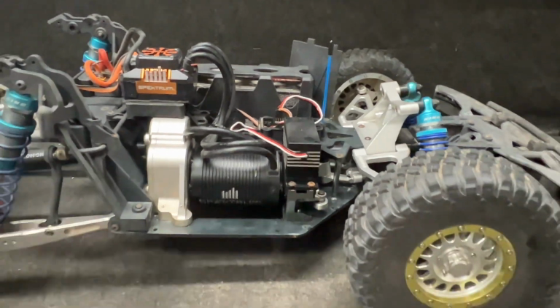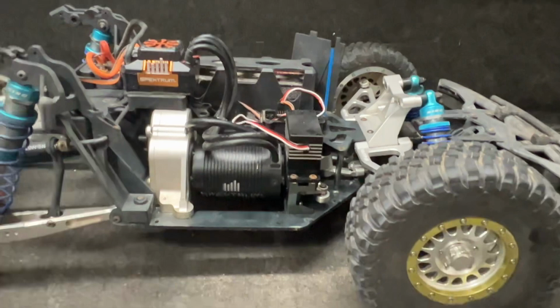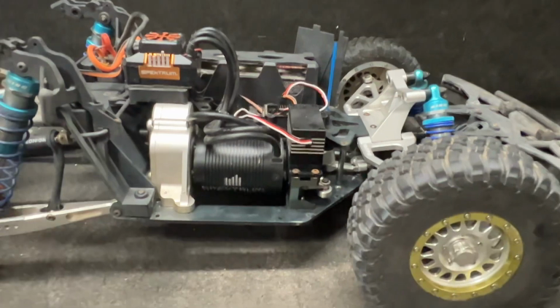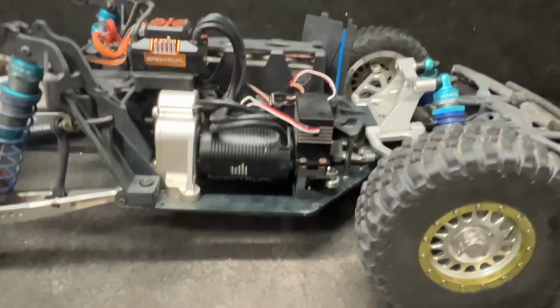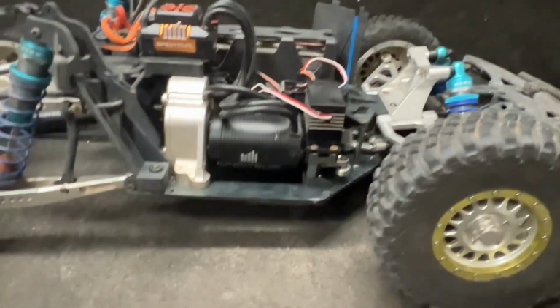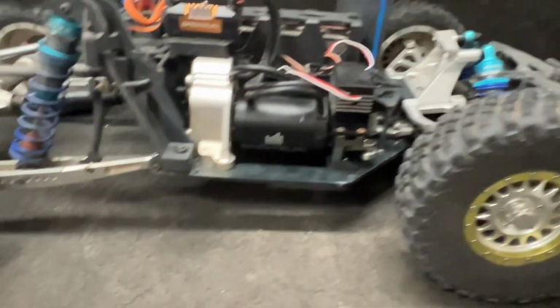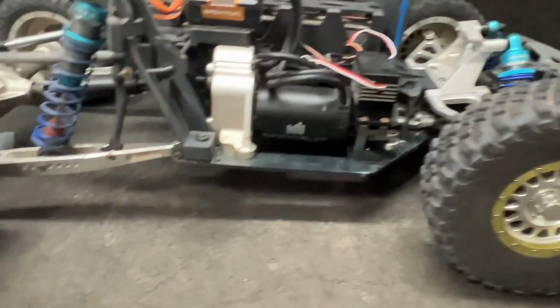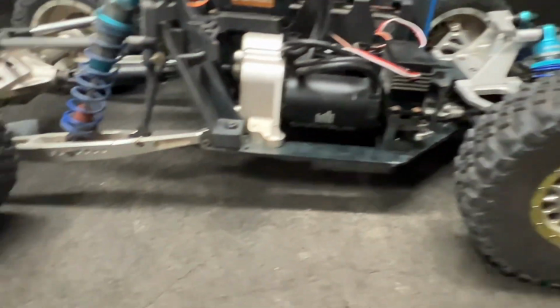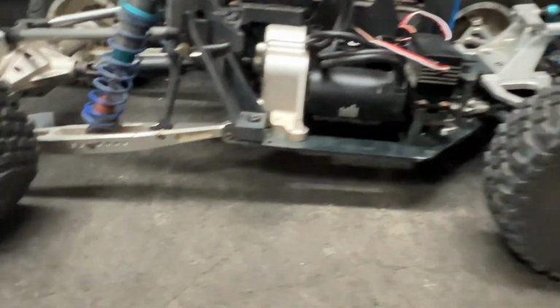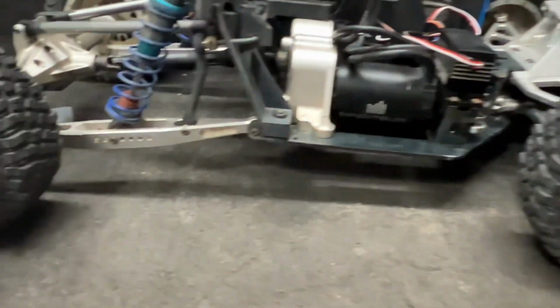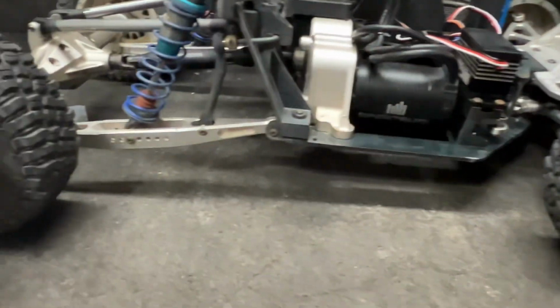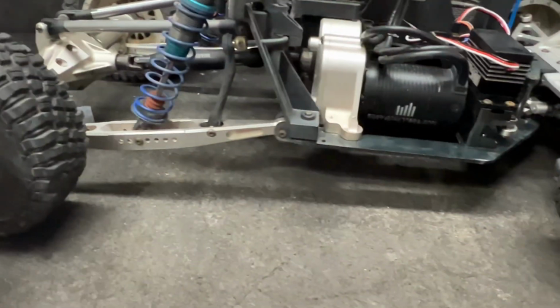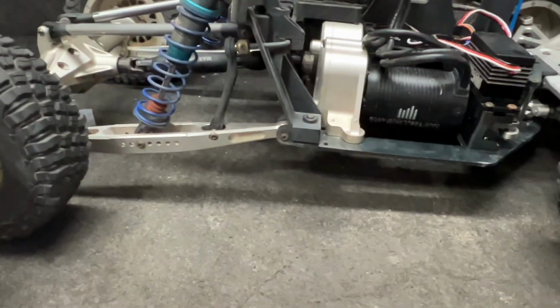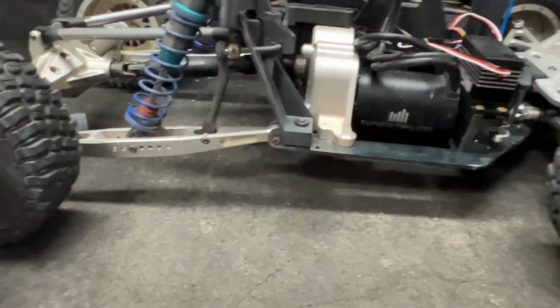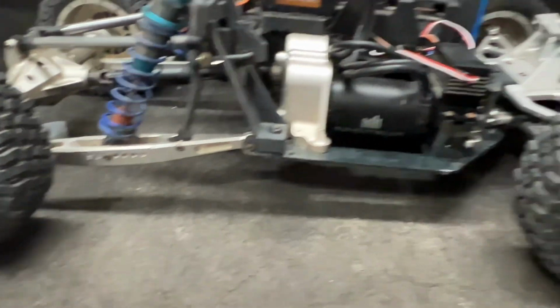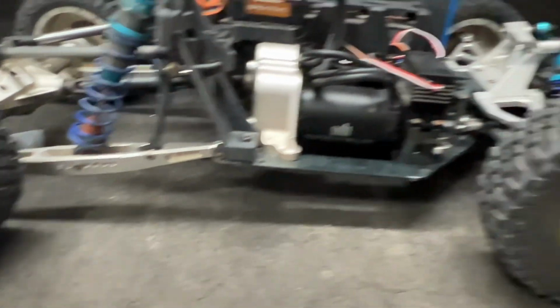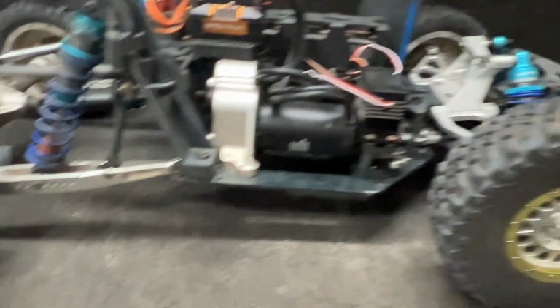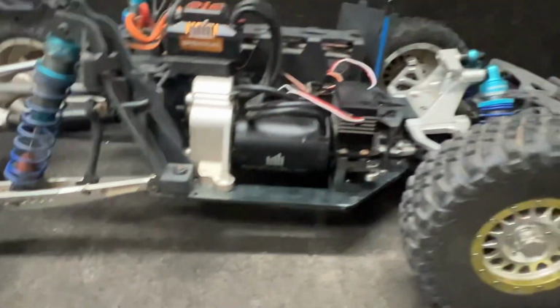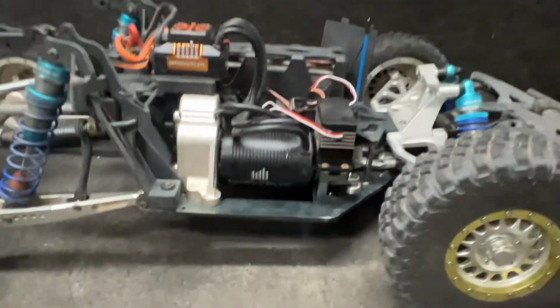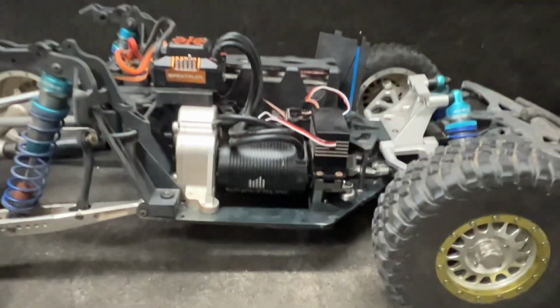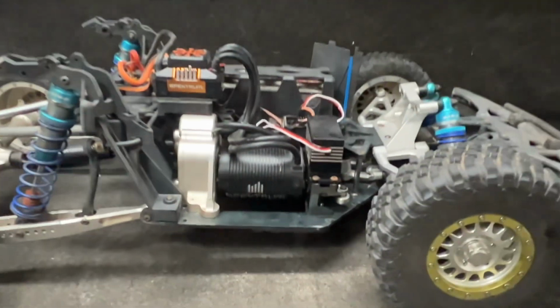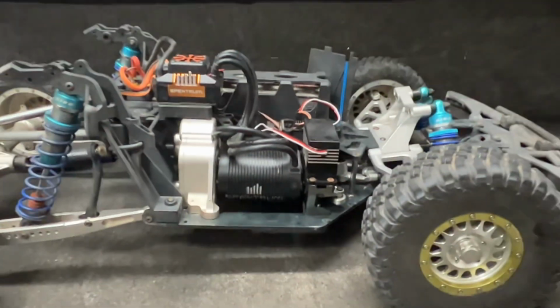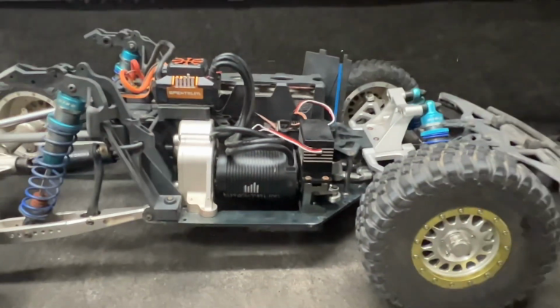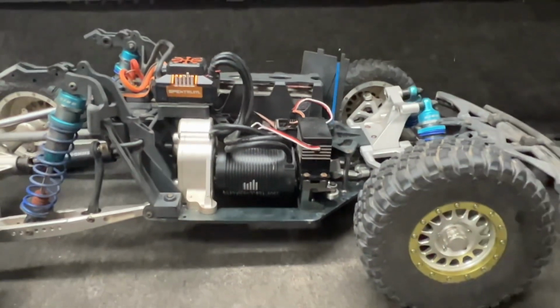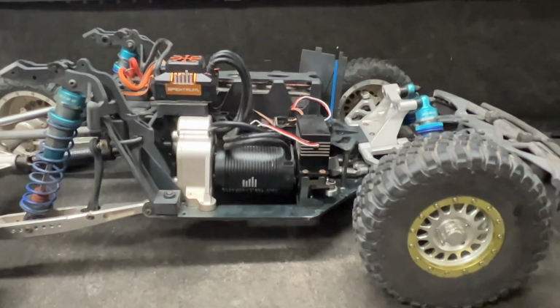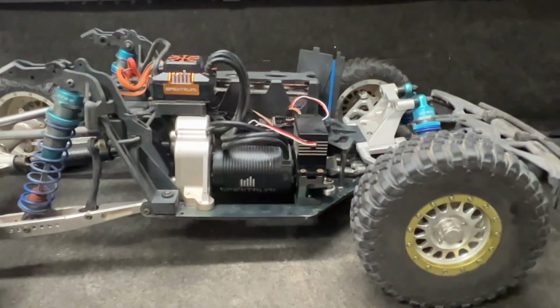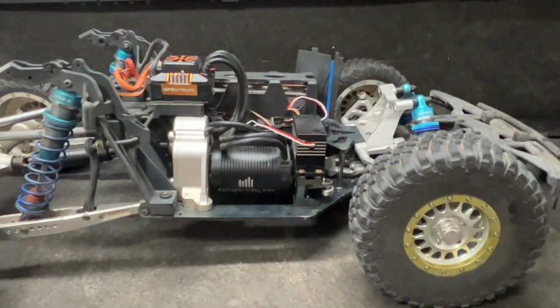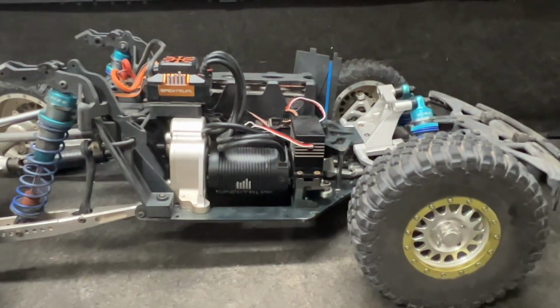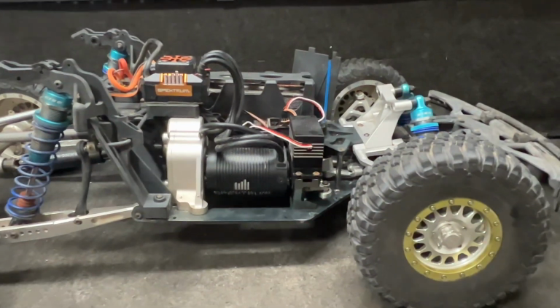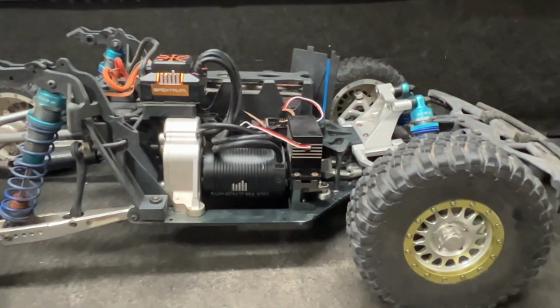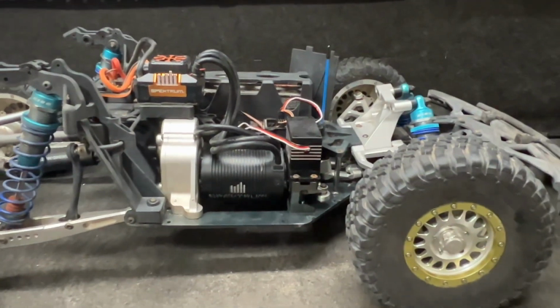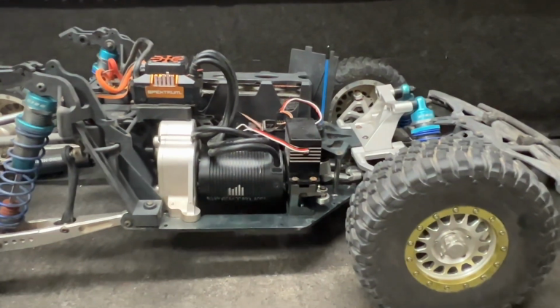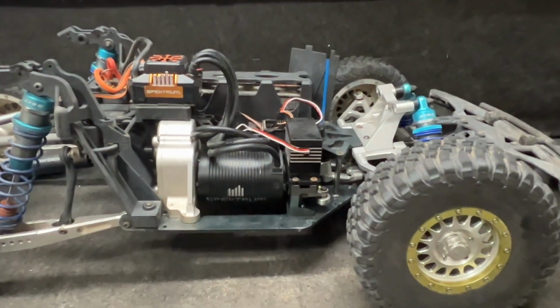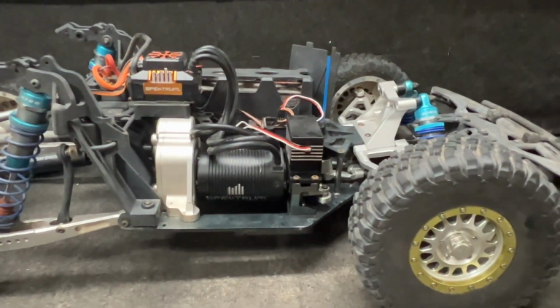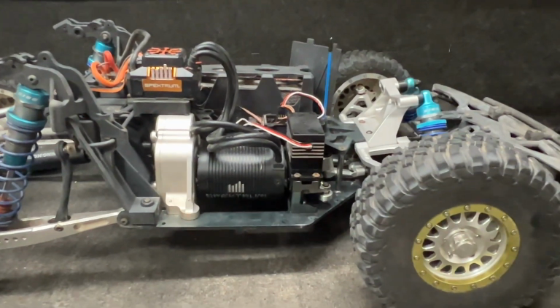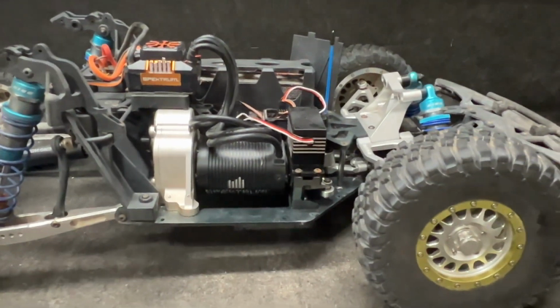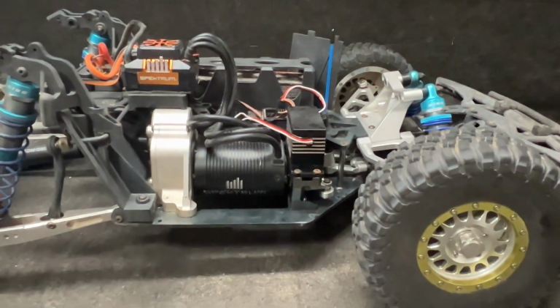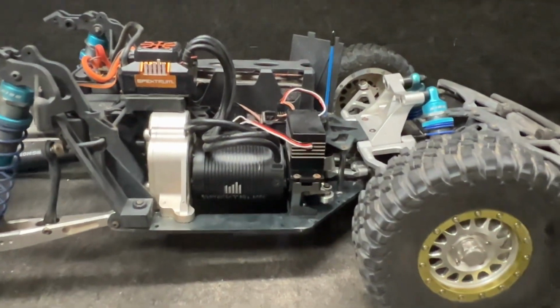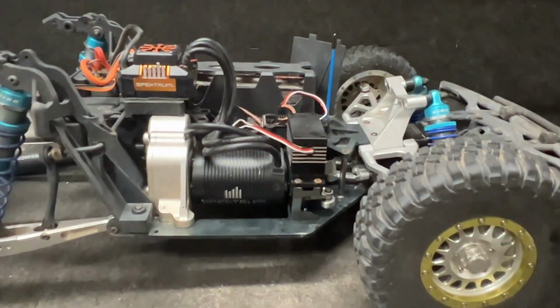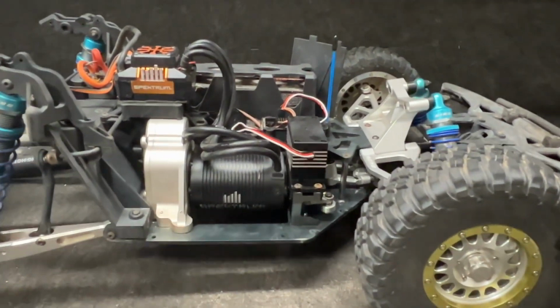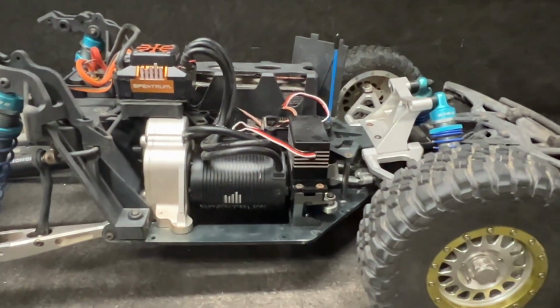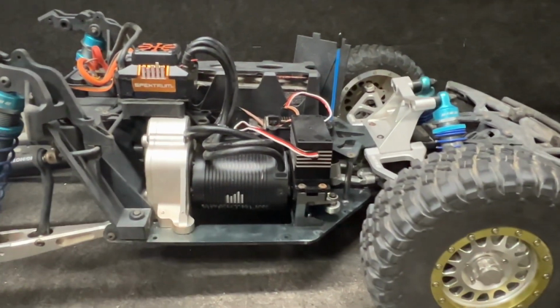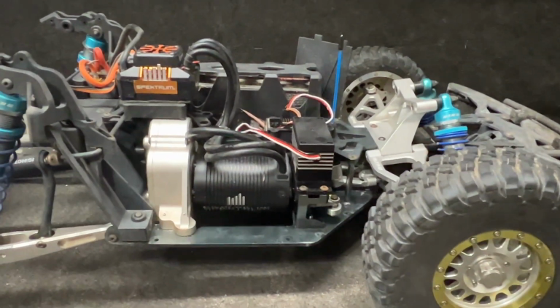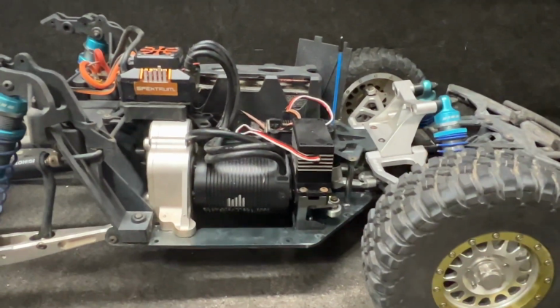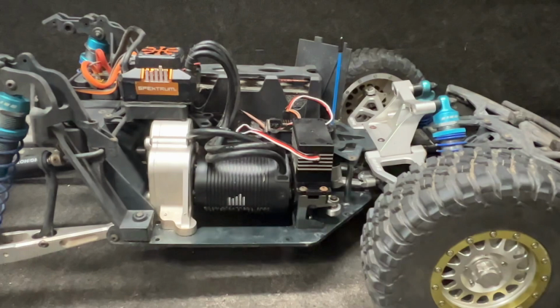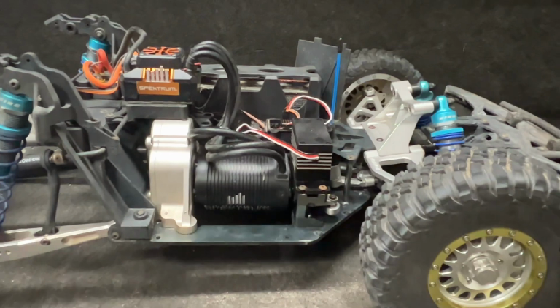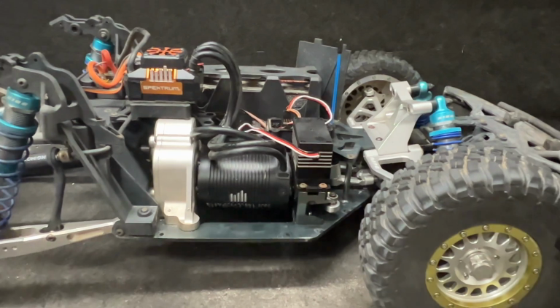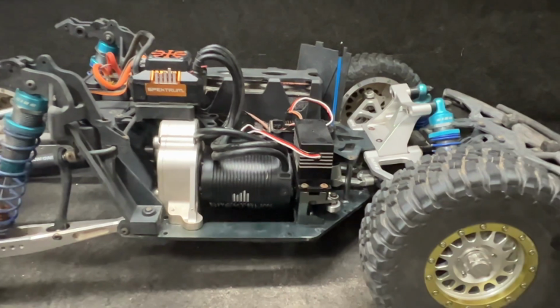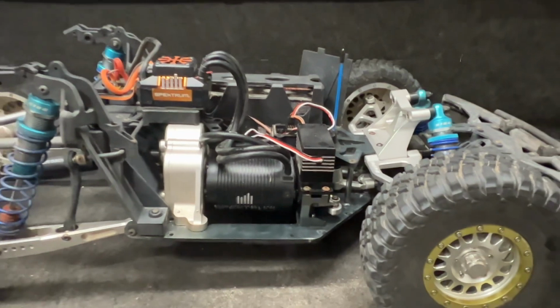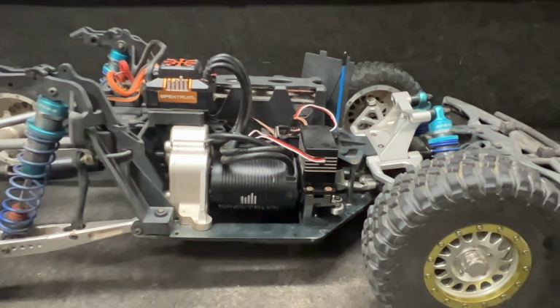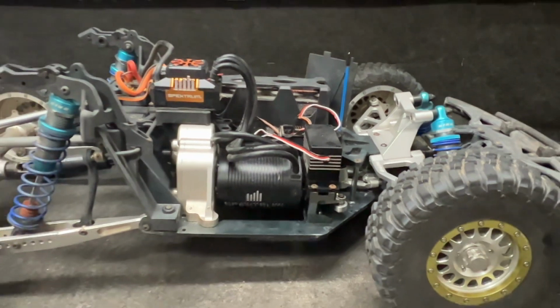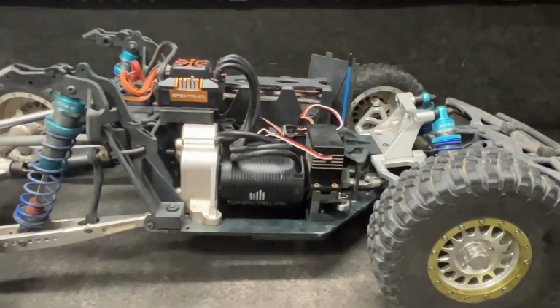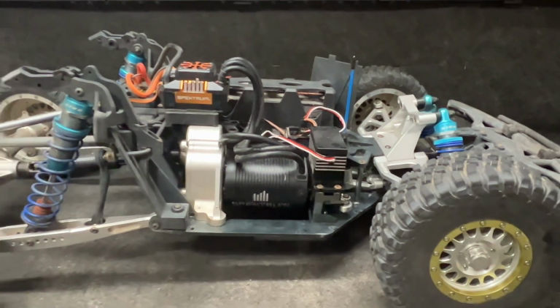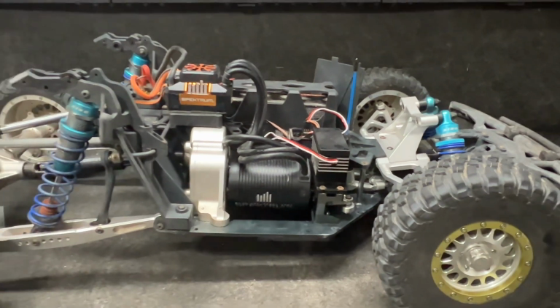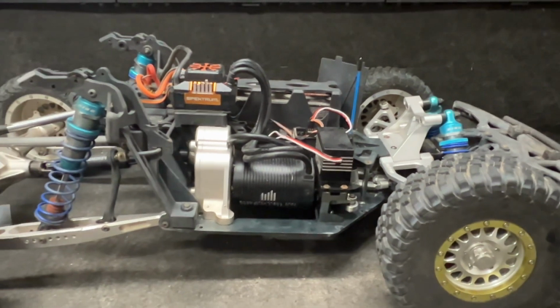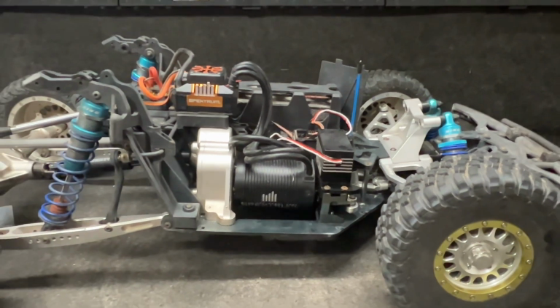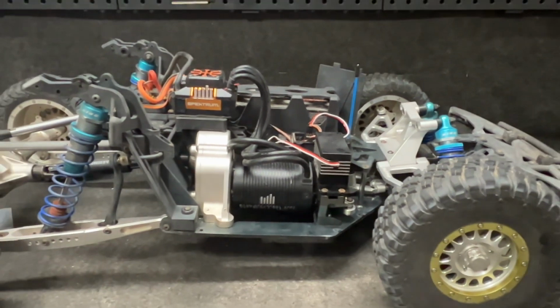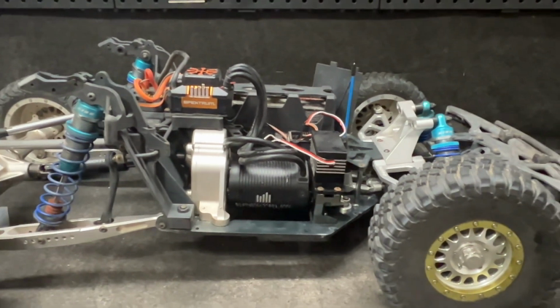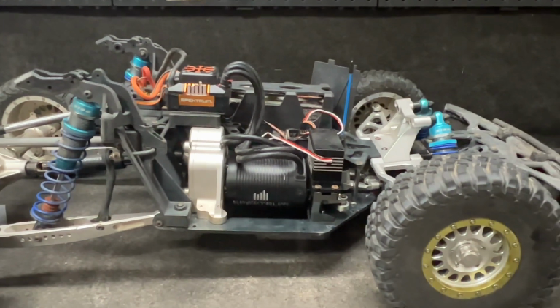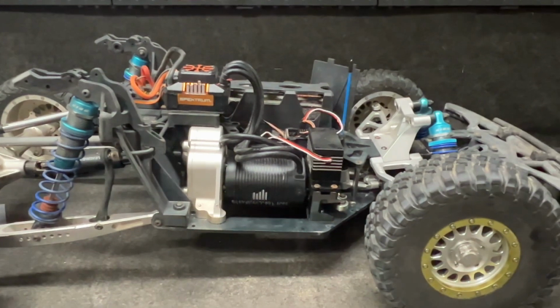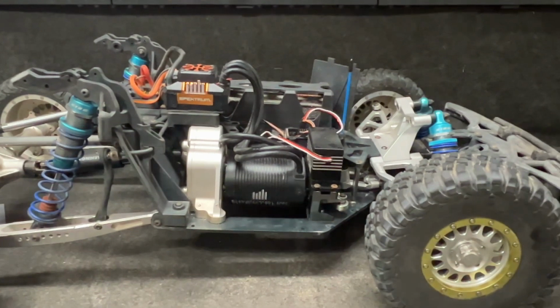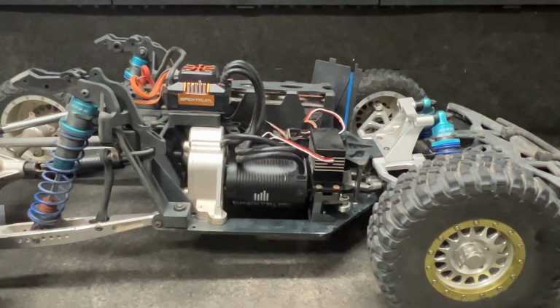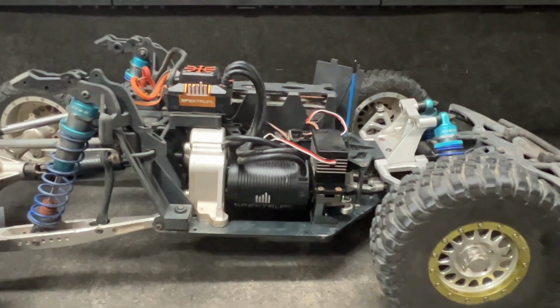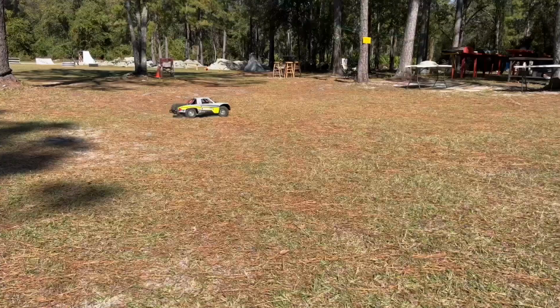Now that we've seen it all go in, I'm going to go ahead and close this thing up, get the body on it, finish it all up, and be ready to take this thing outside in three, two, one.